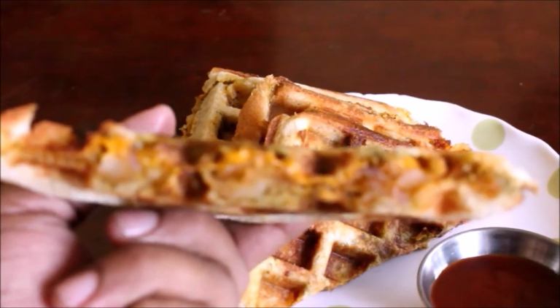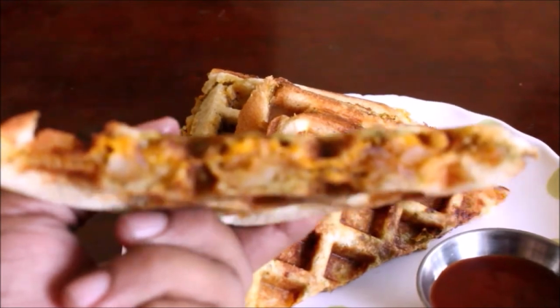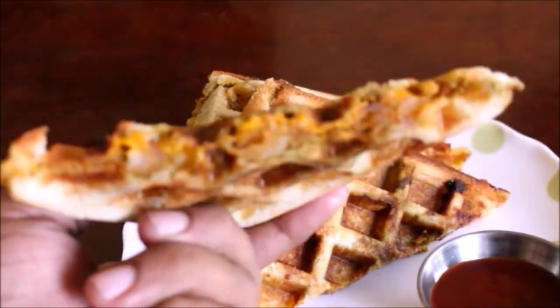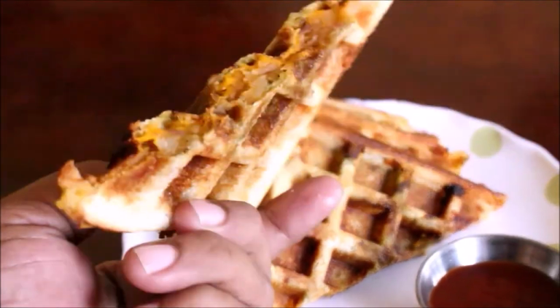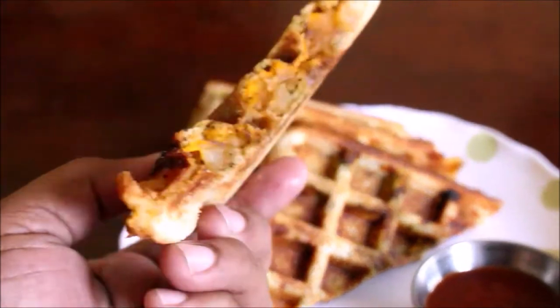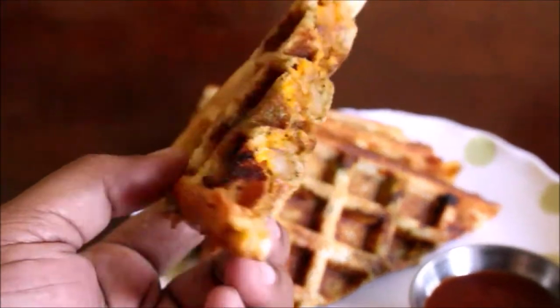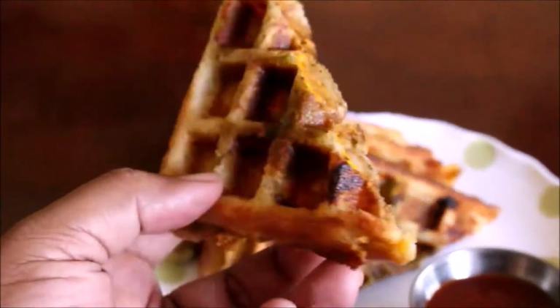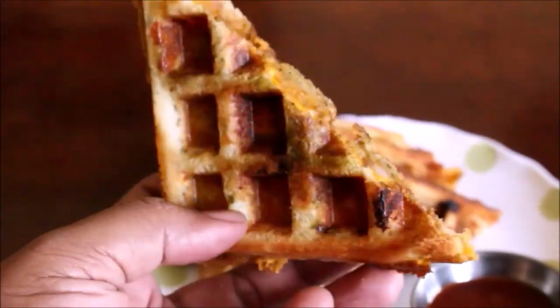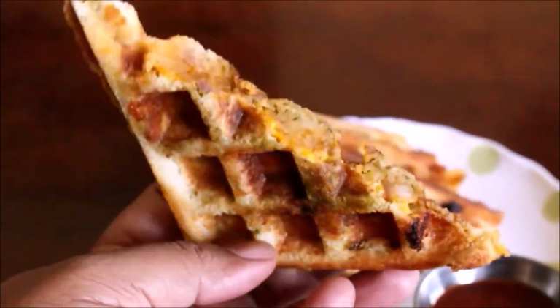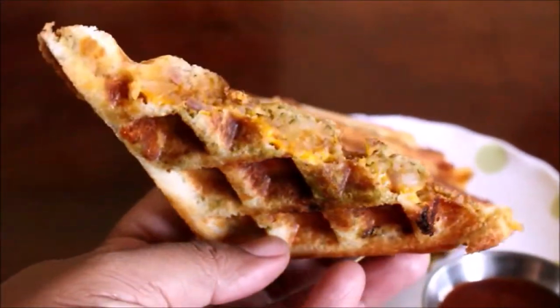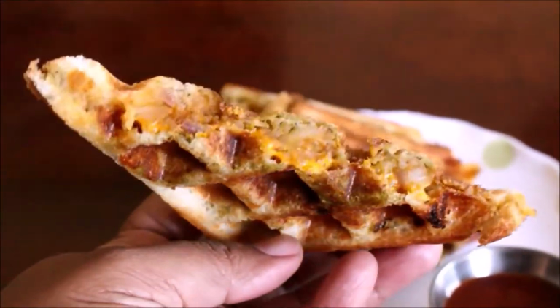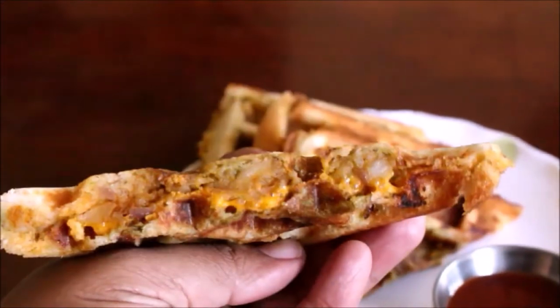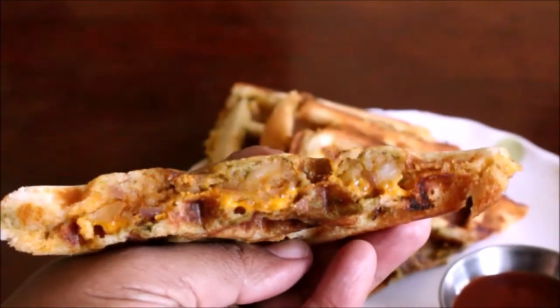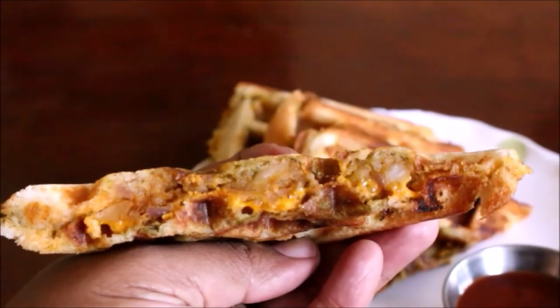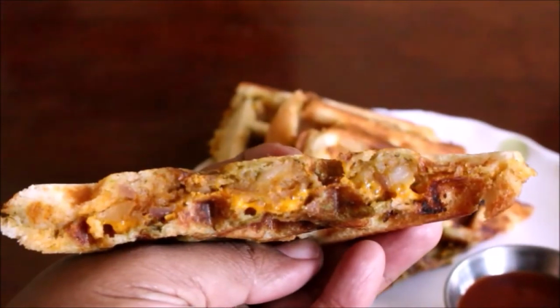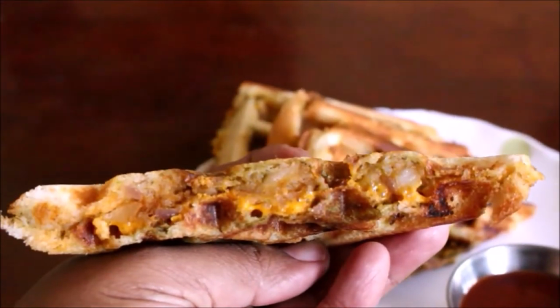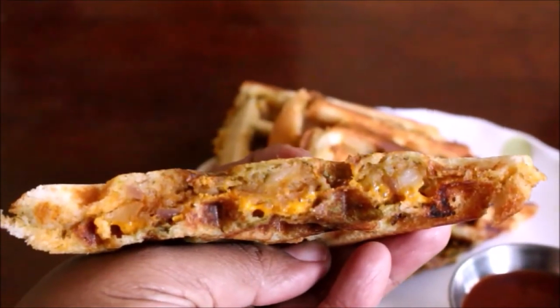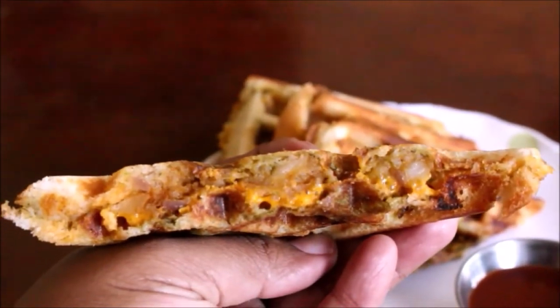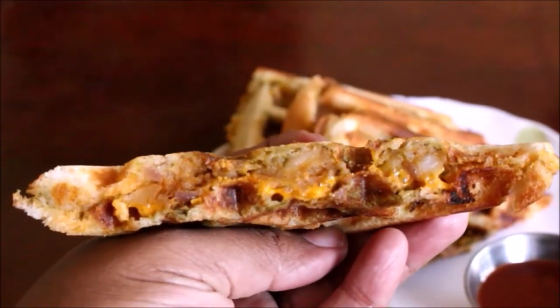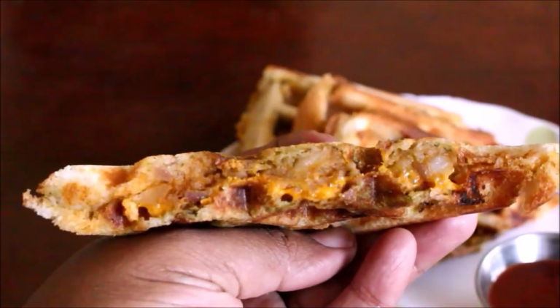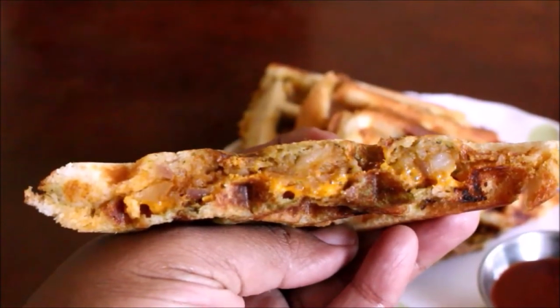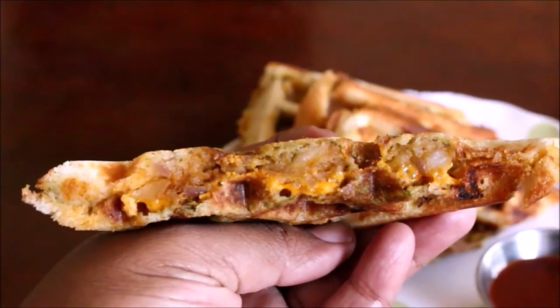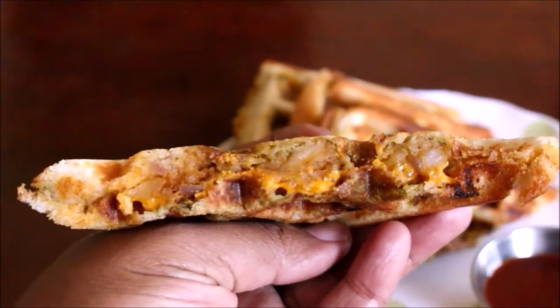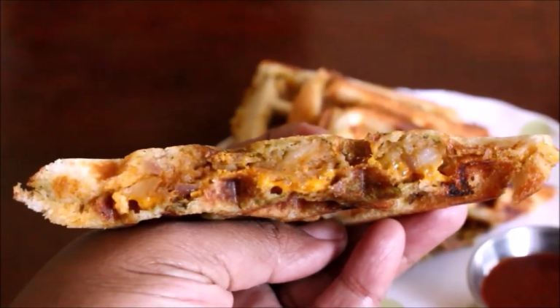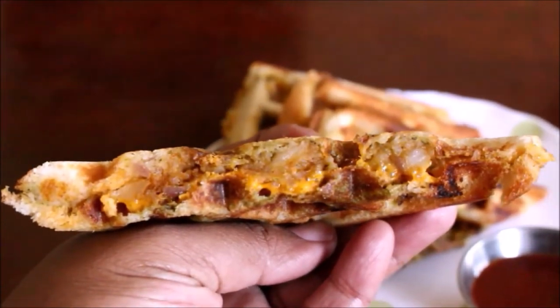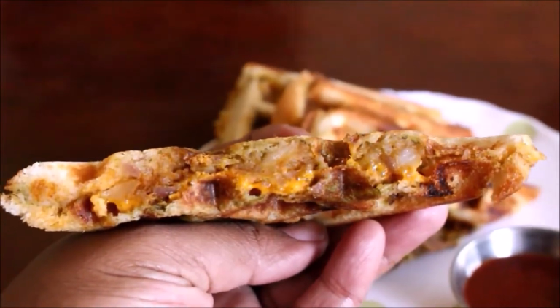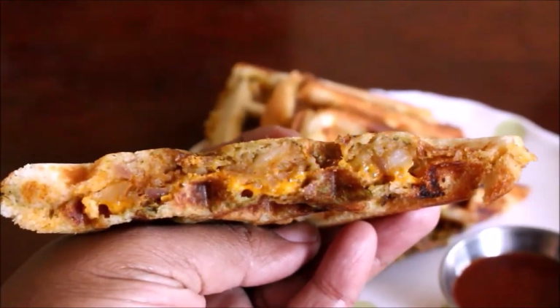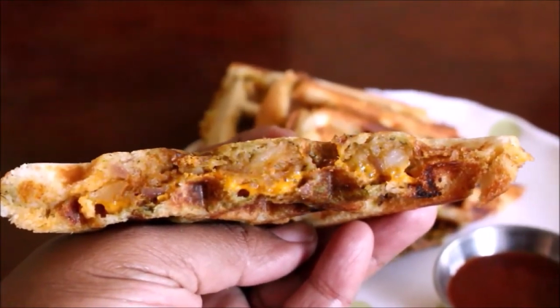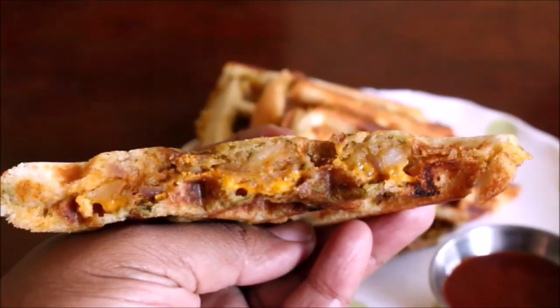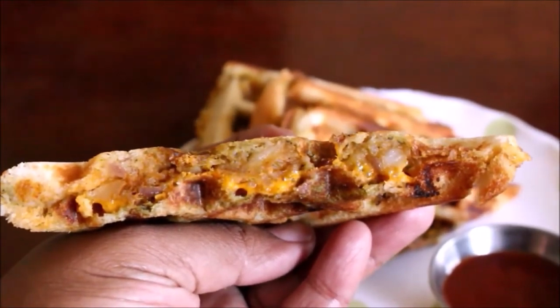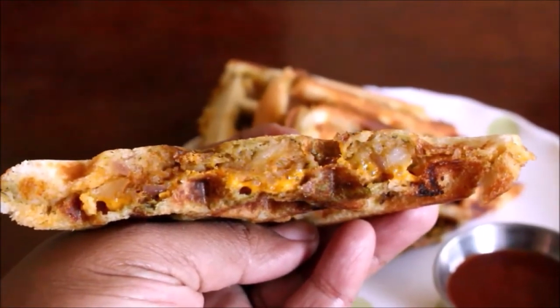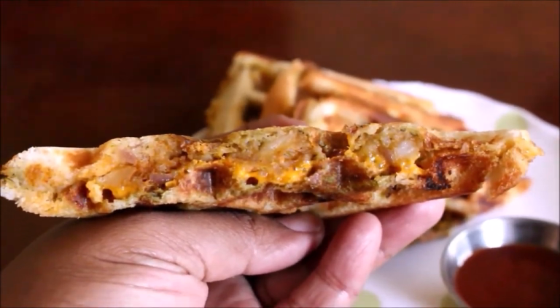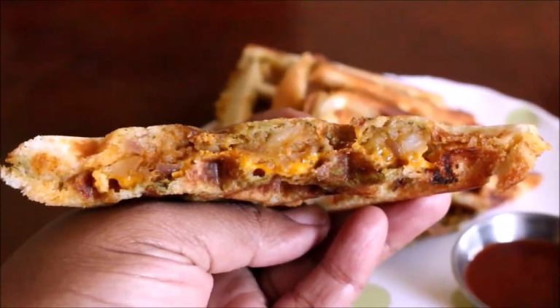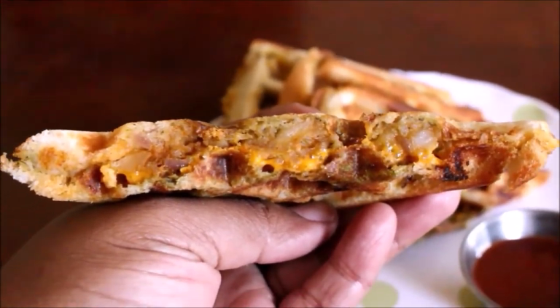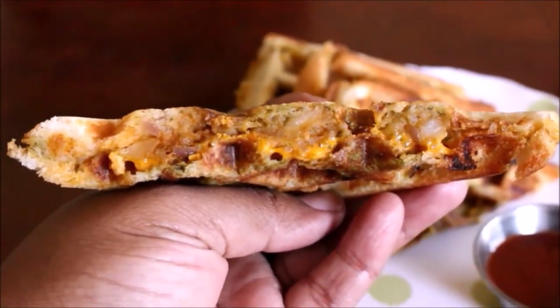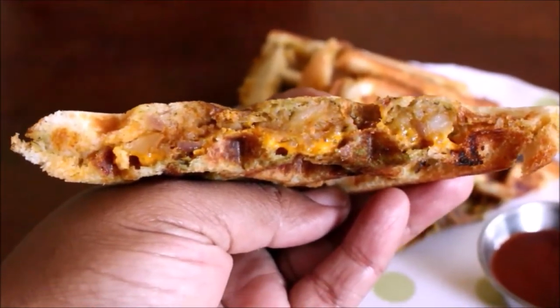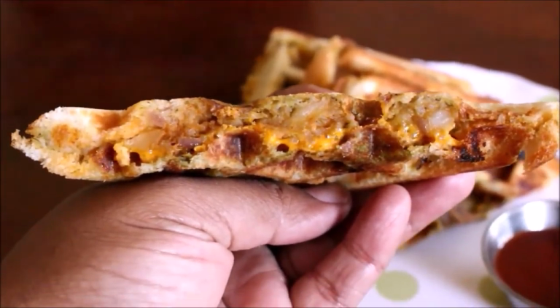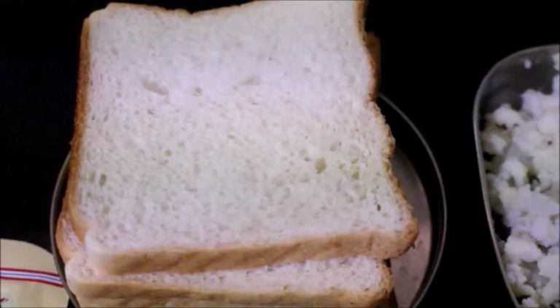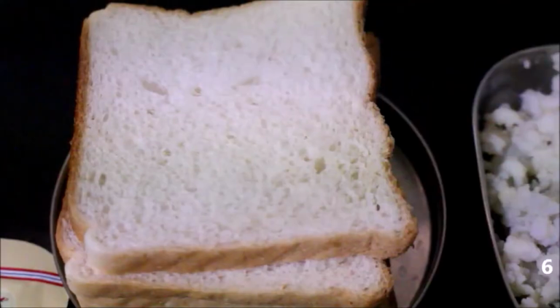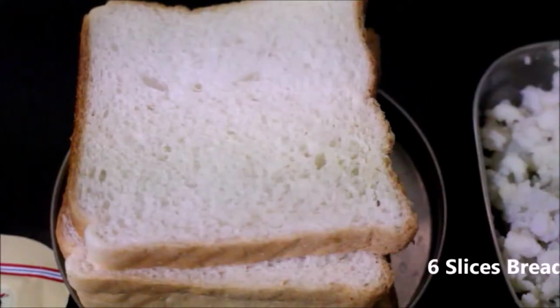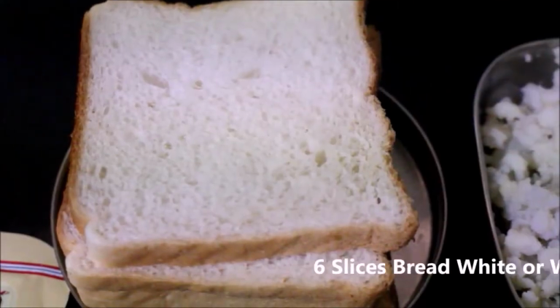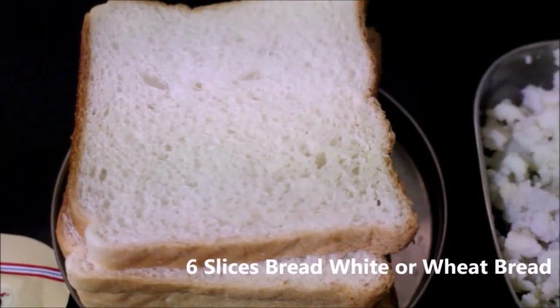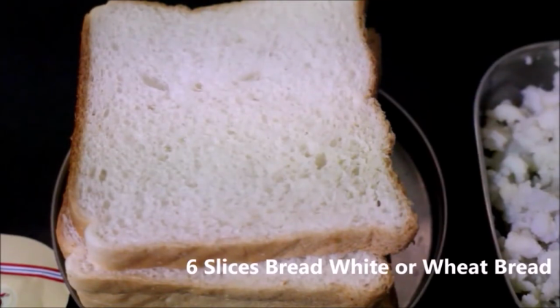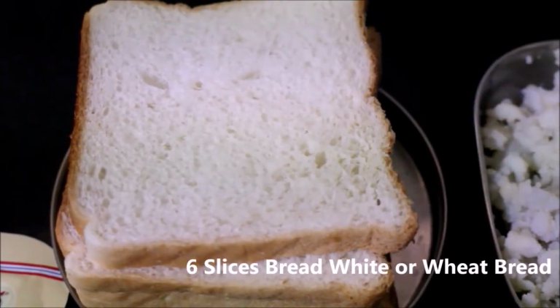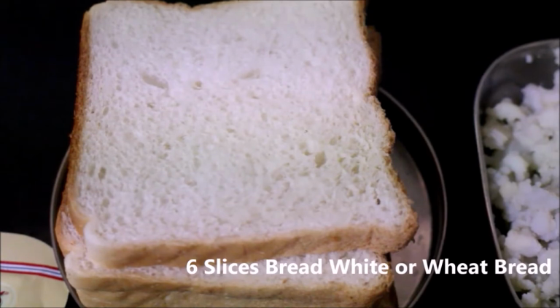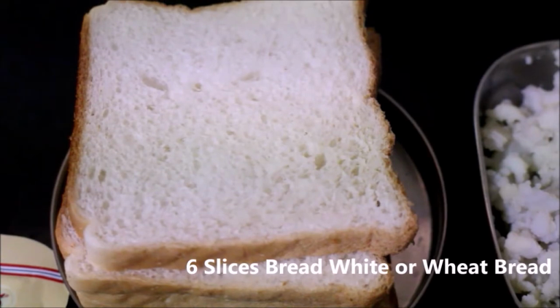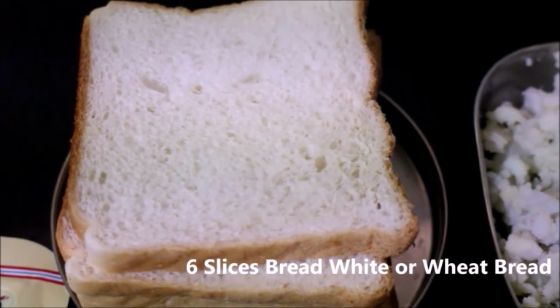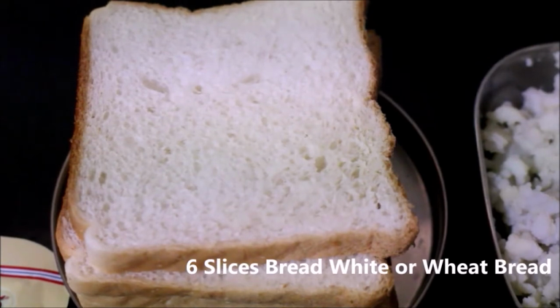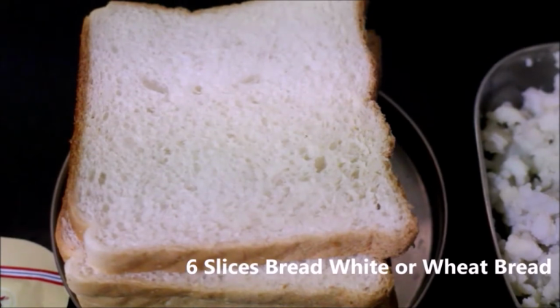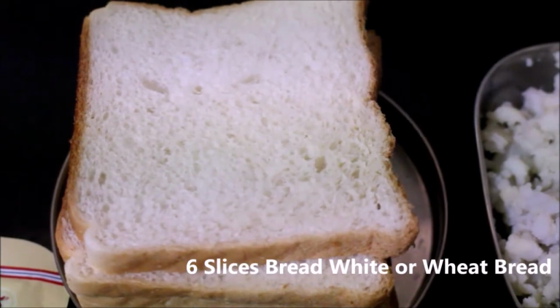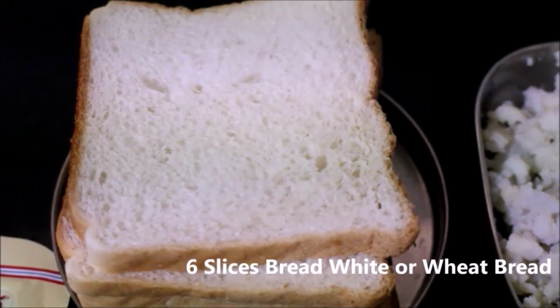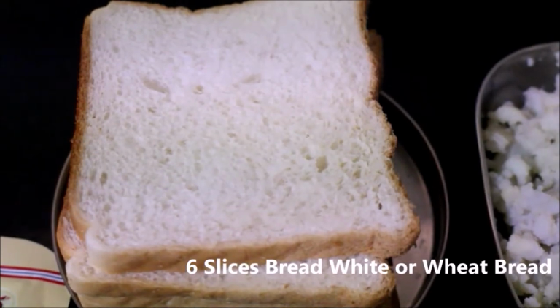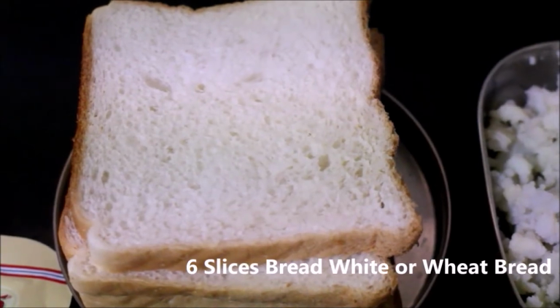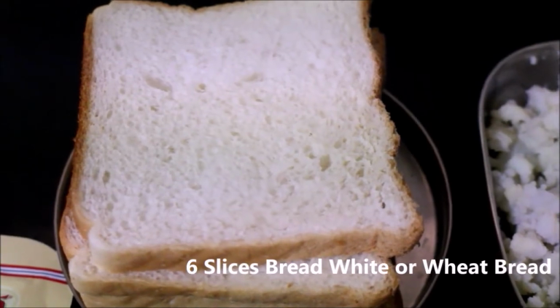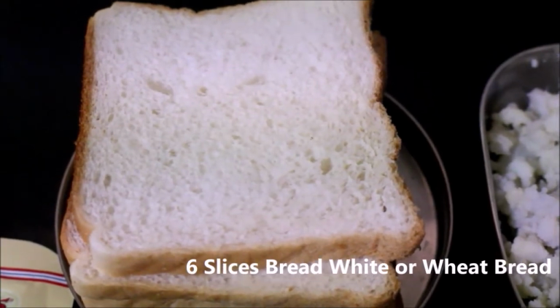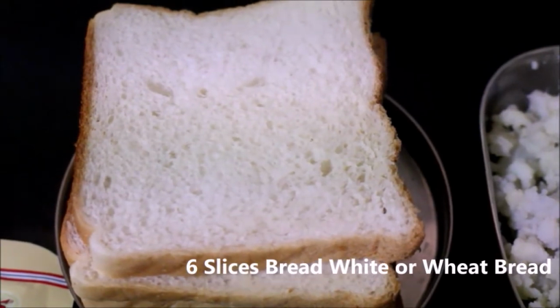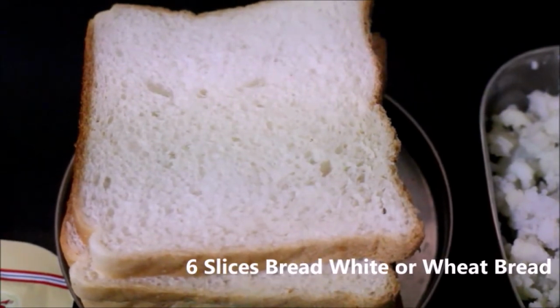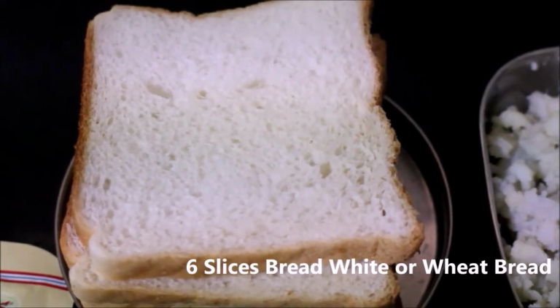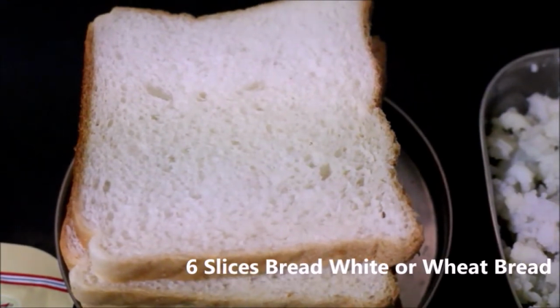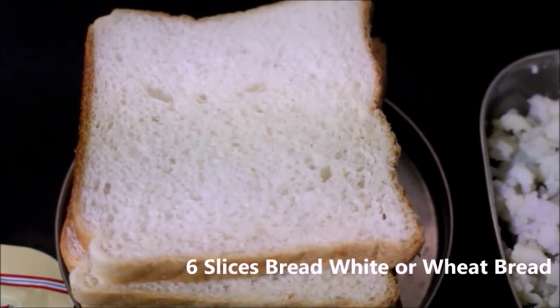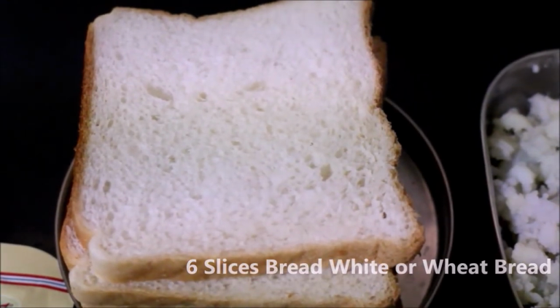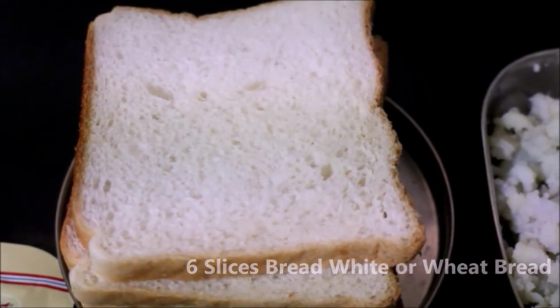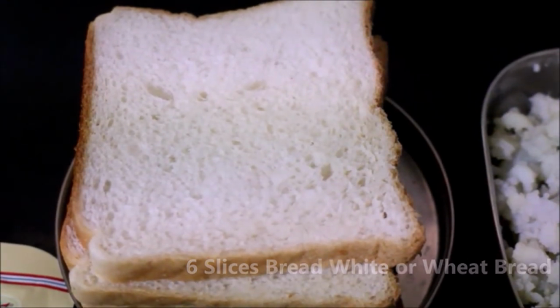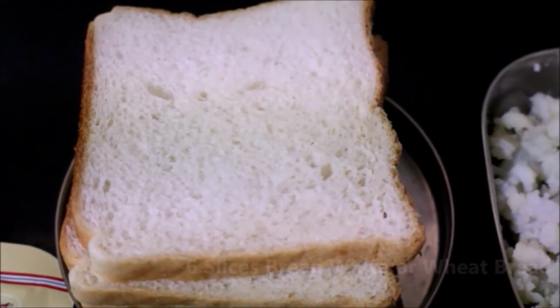We can make an evening or school-time snack. We can also make a different lunchbox for the office with this simple recipe.